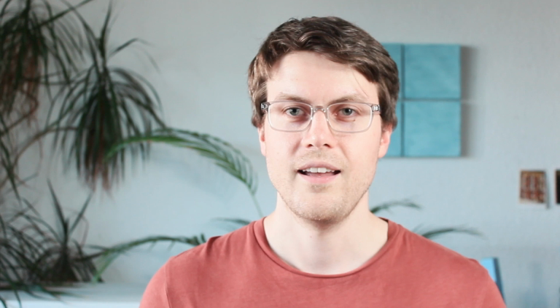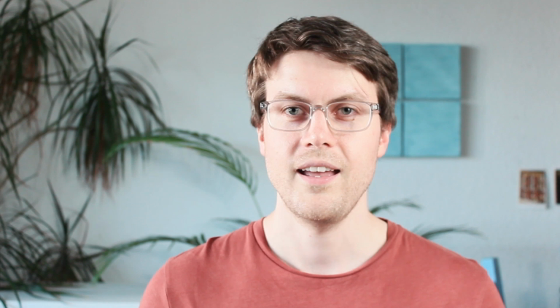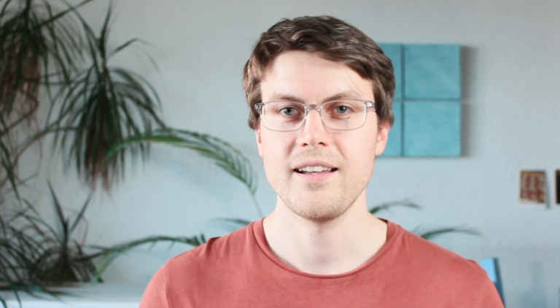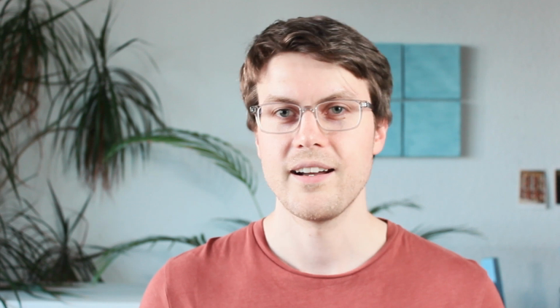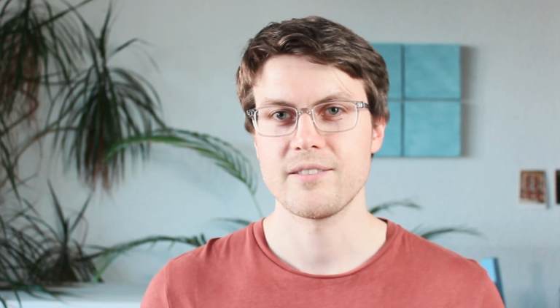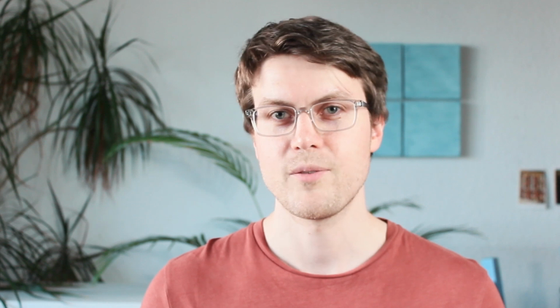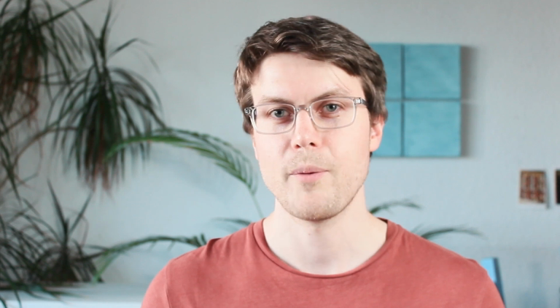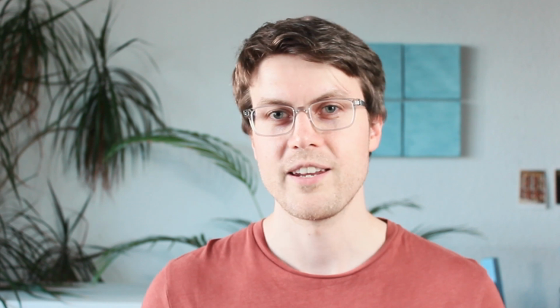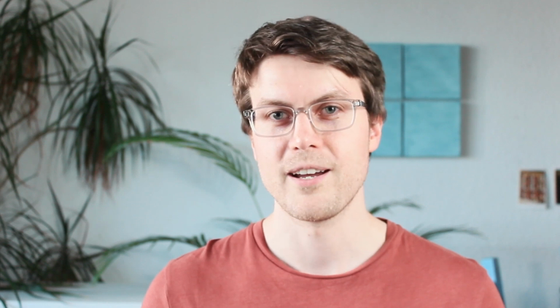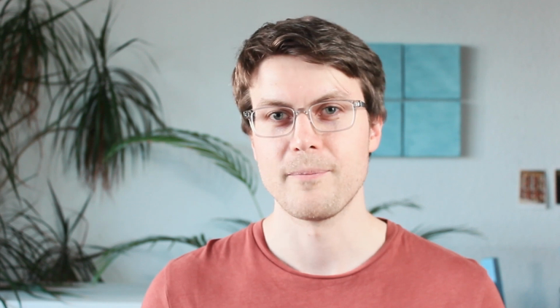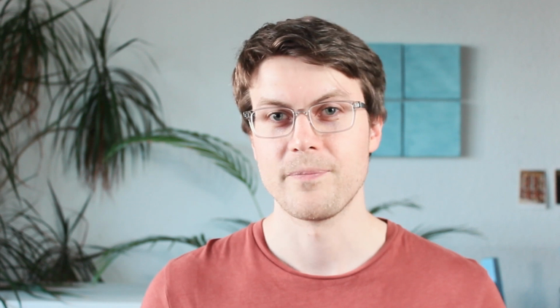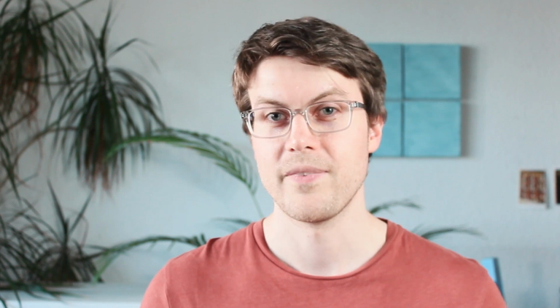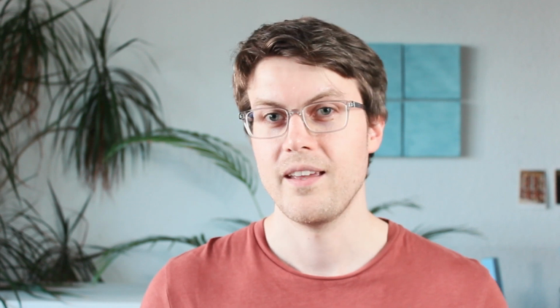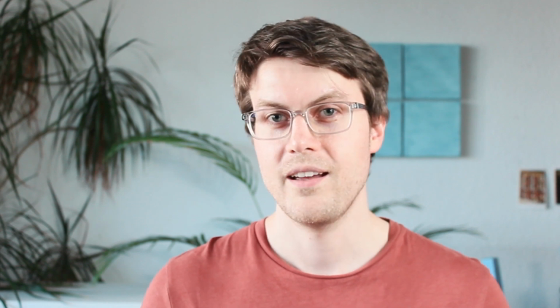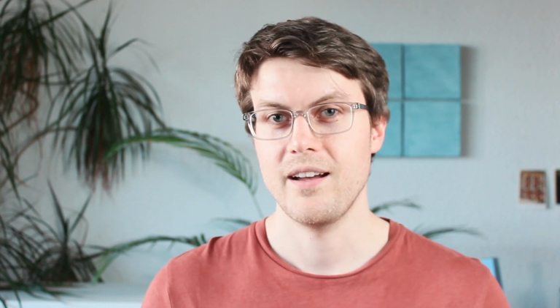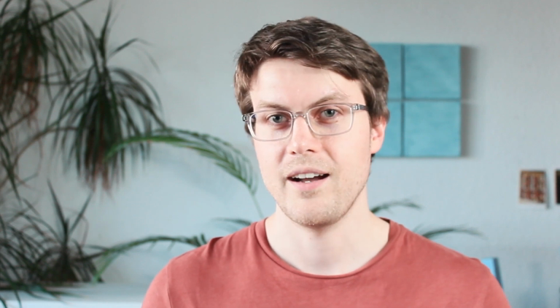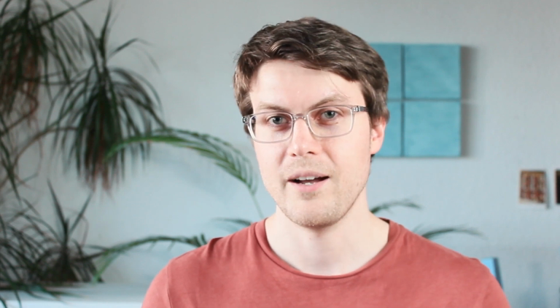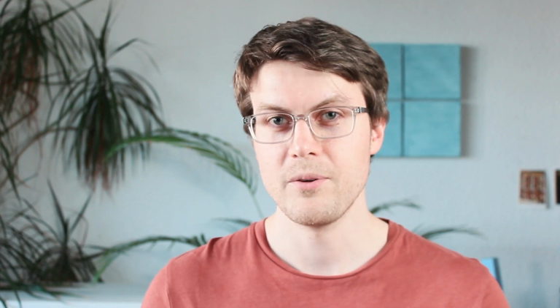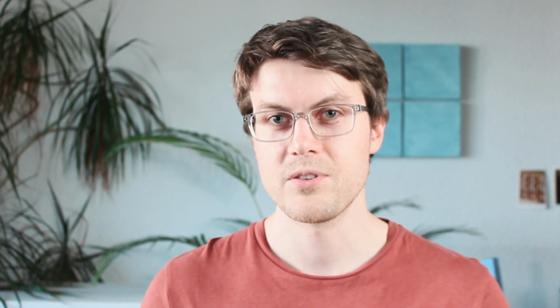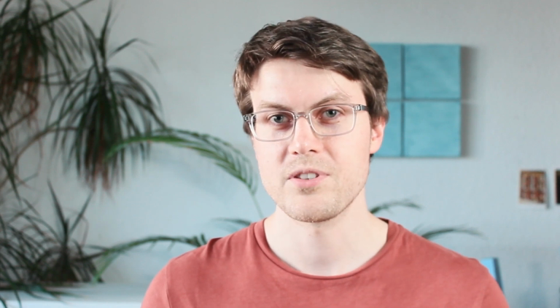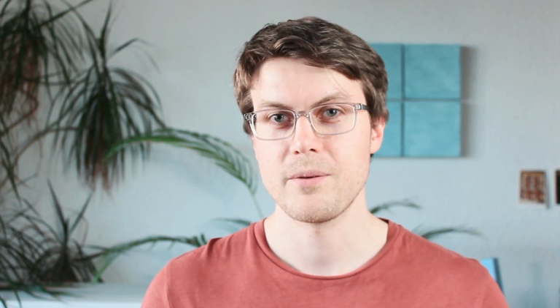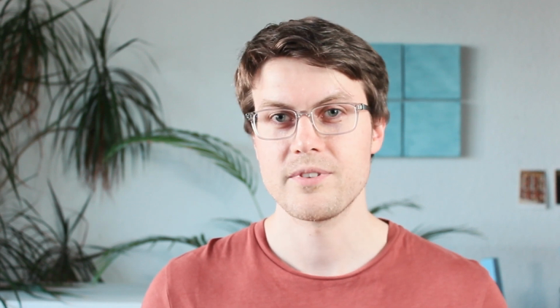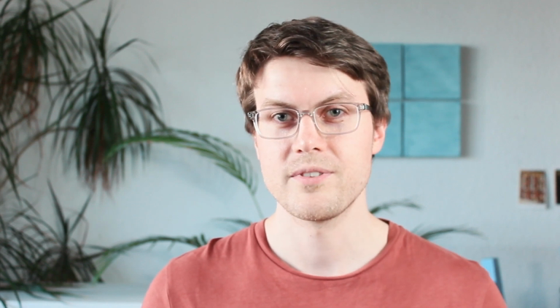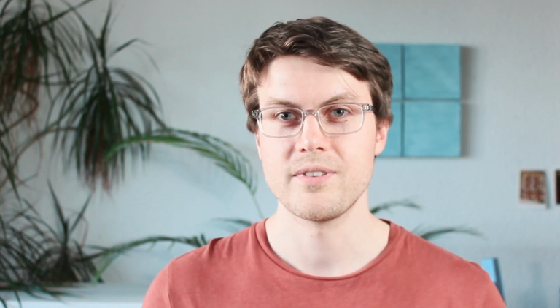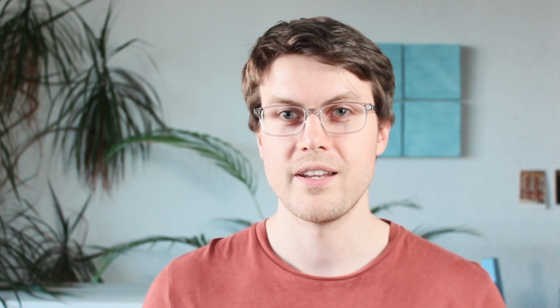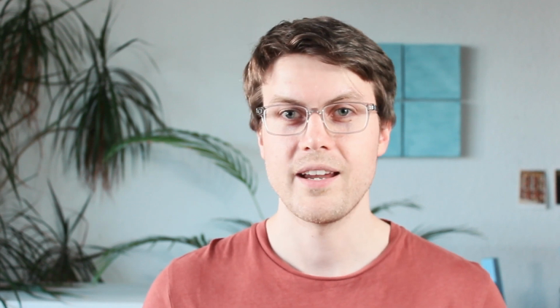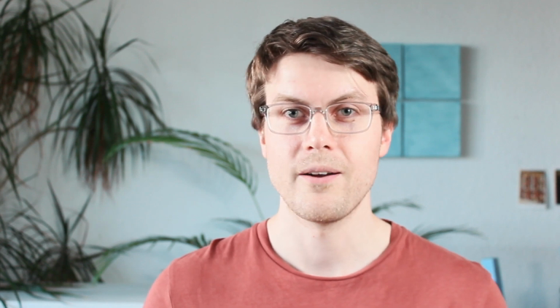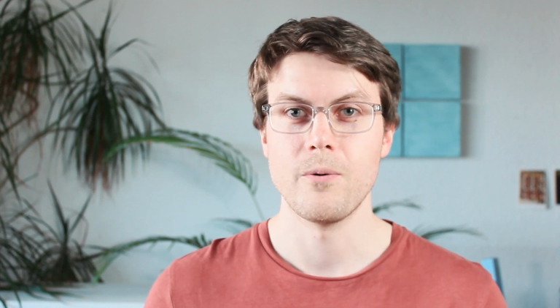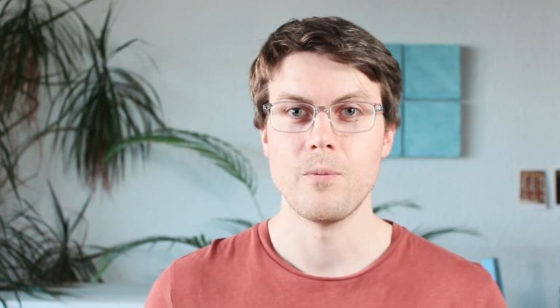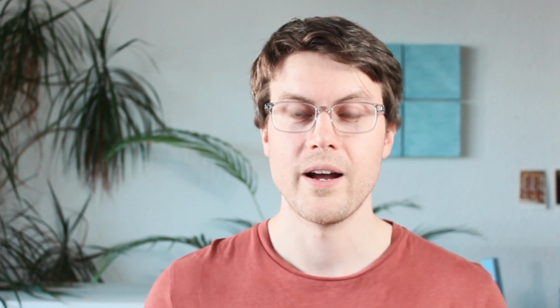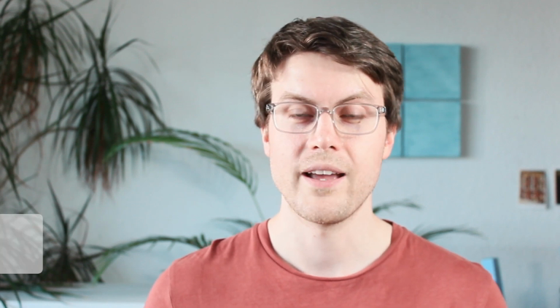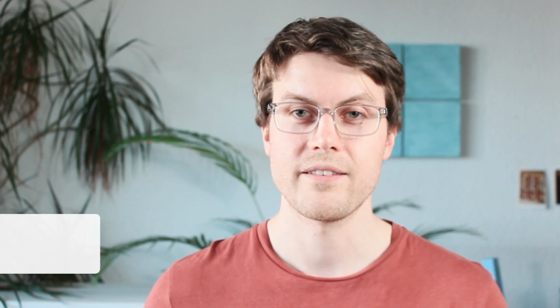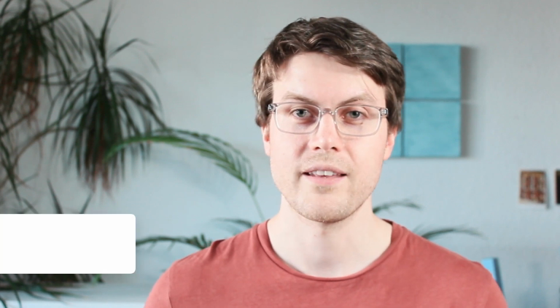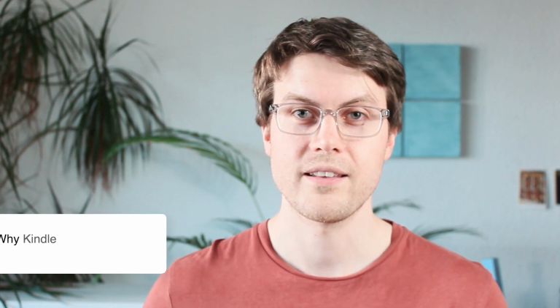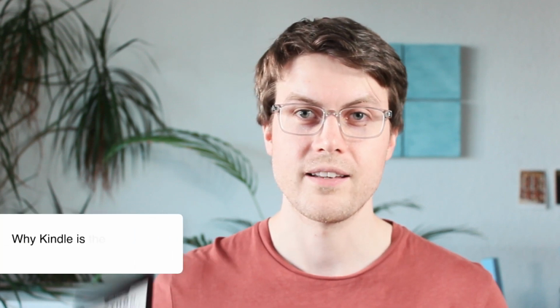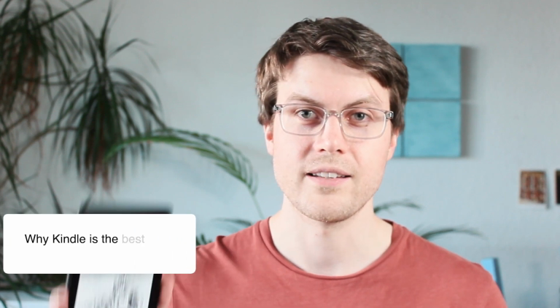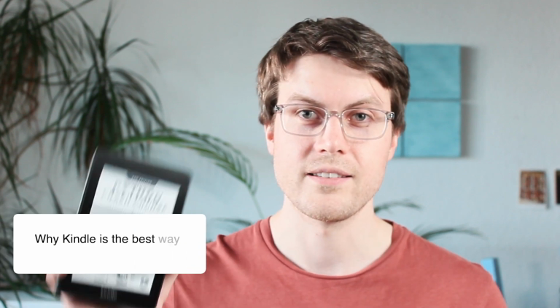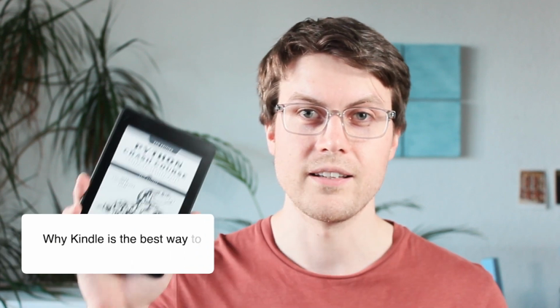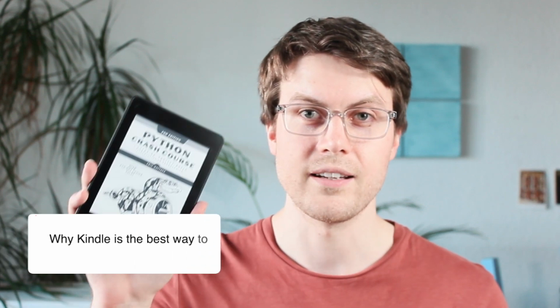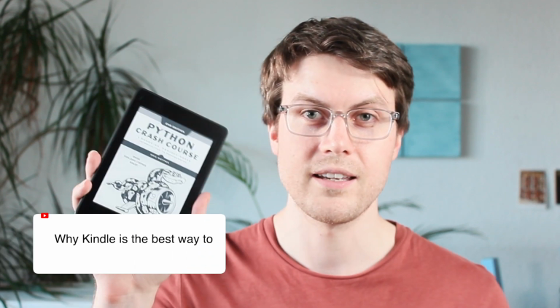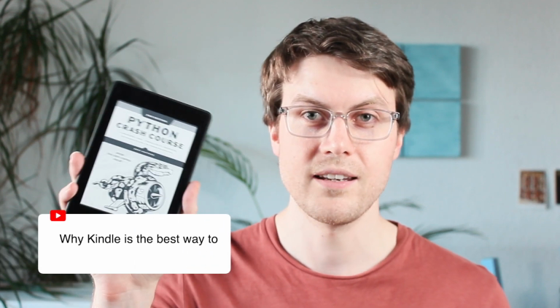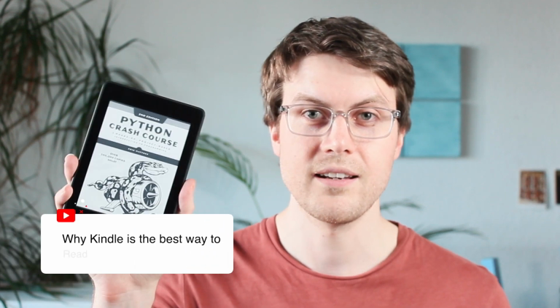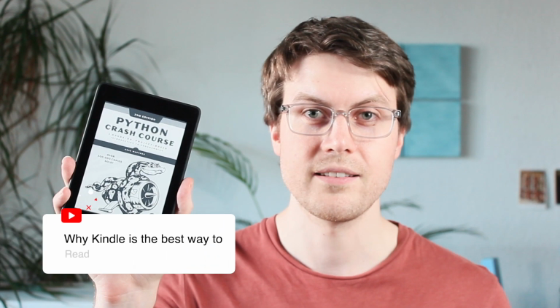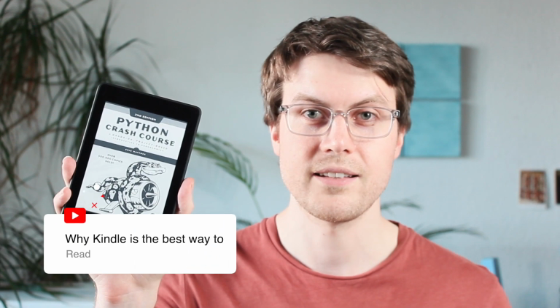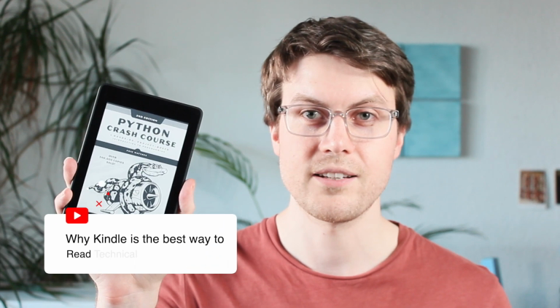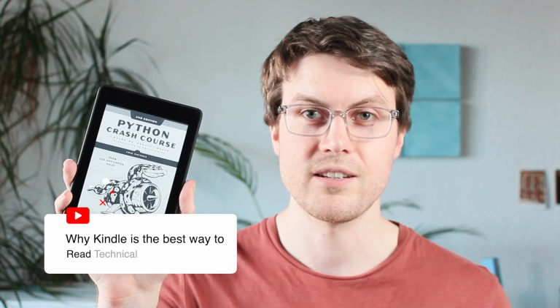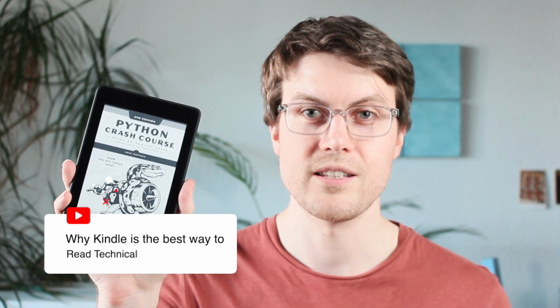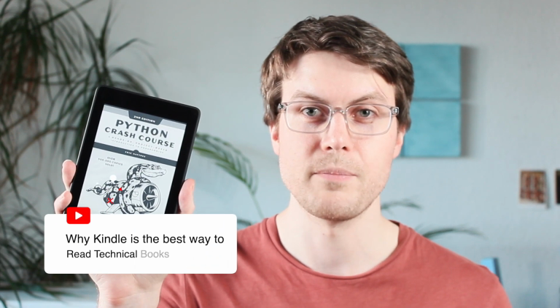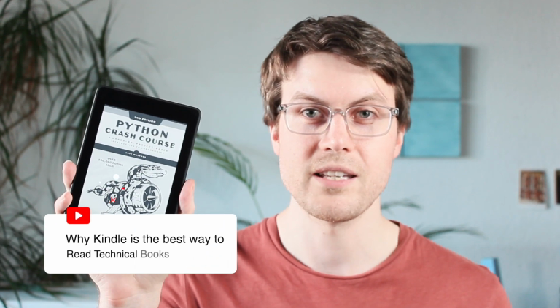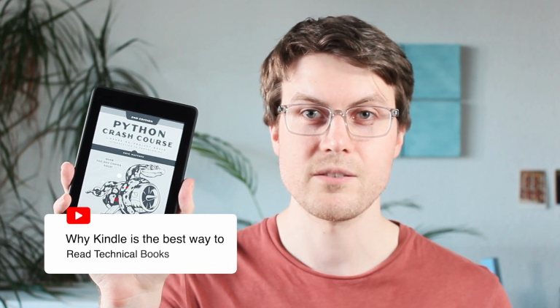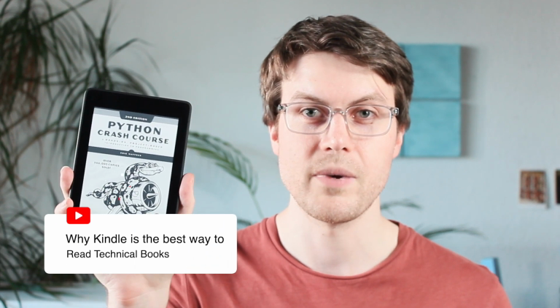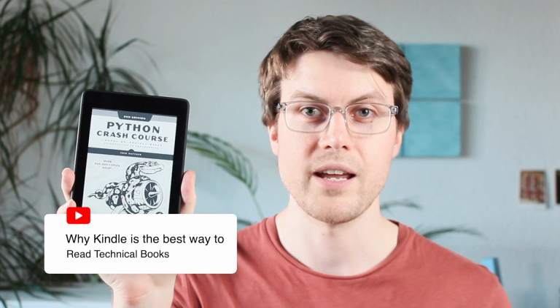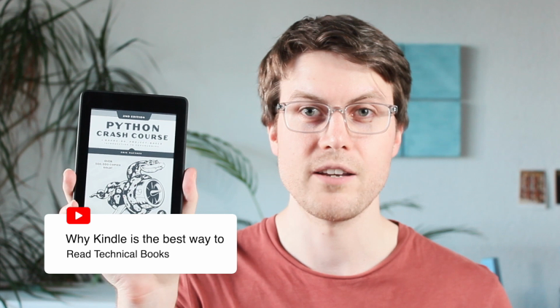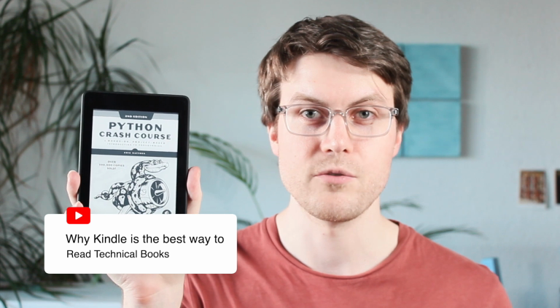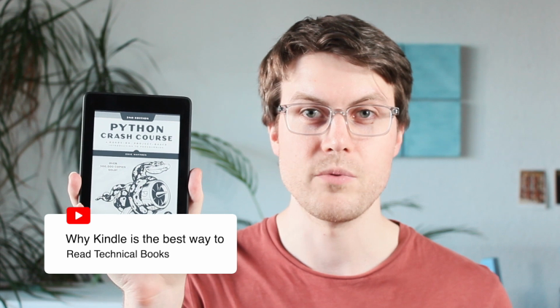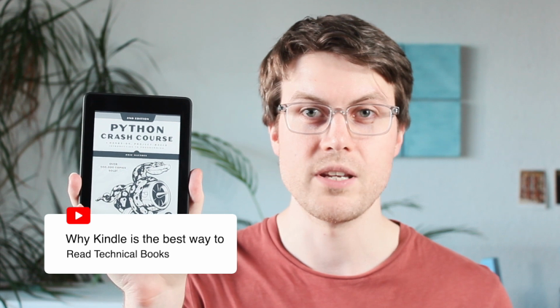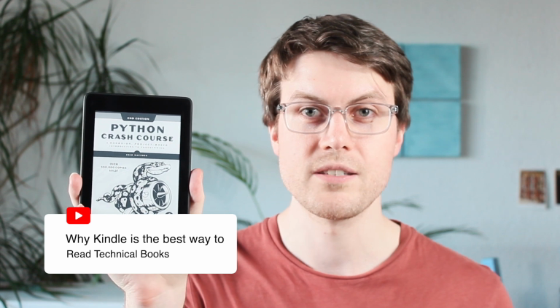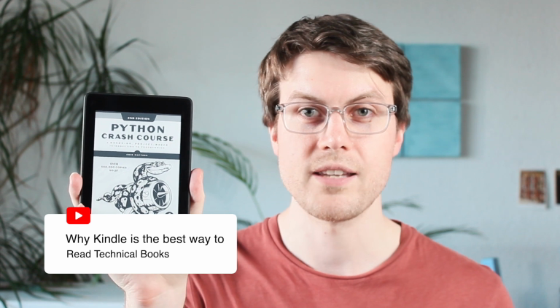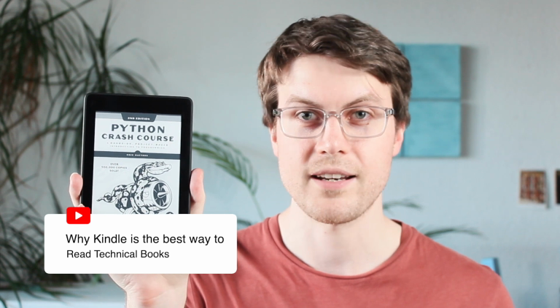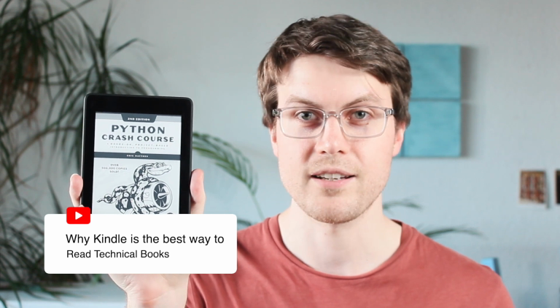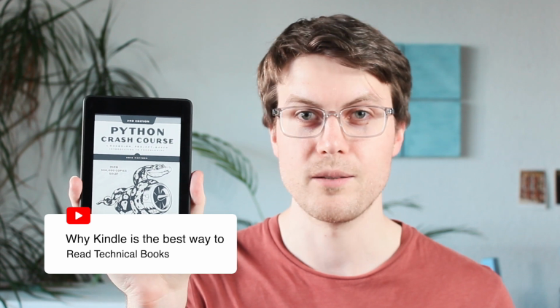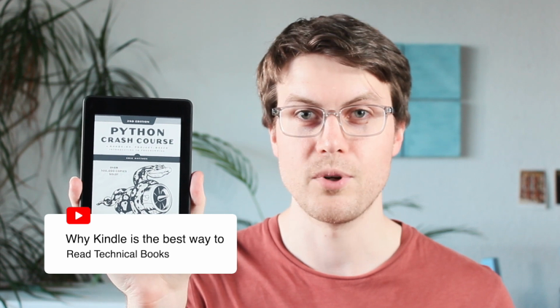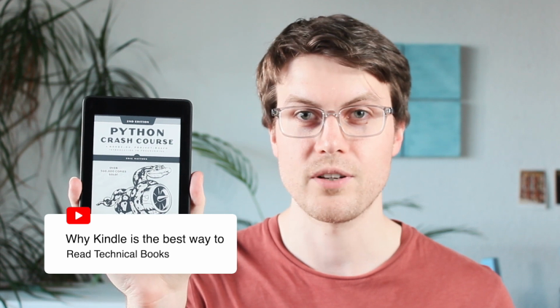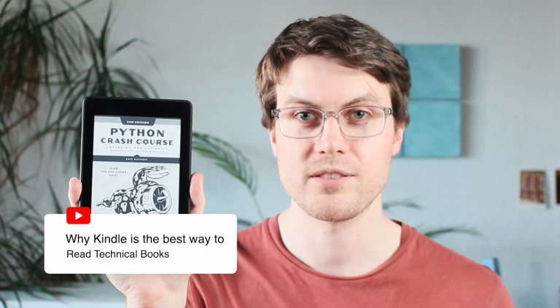Hey guys, Robin here. I want to share with you today why I think that the Kindle is actually the best way to read technical books.